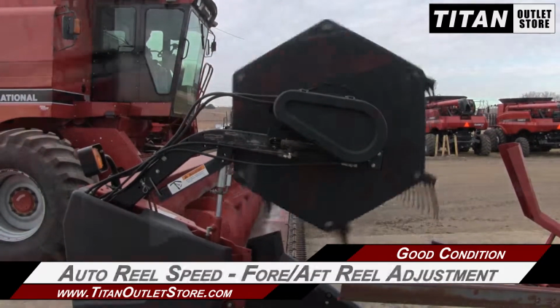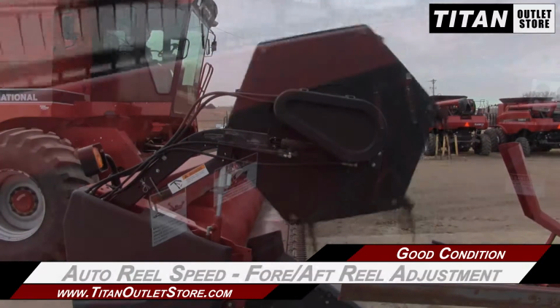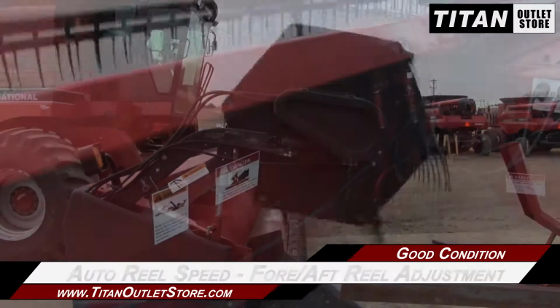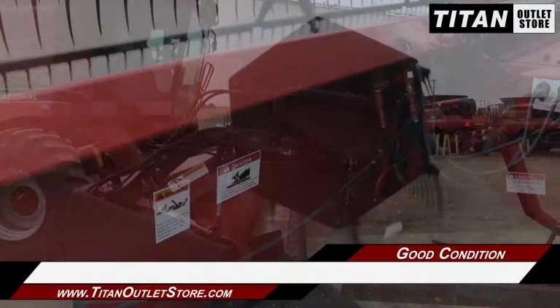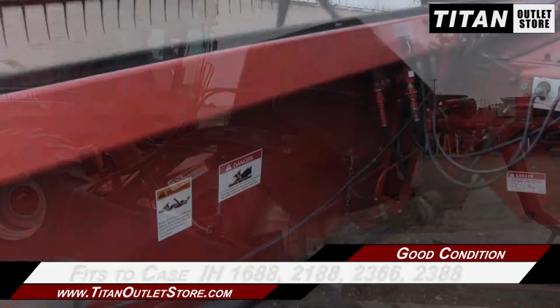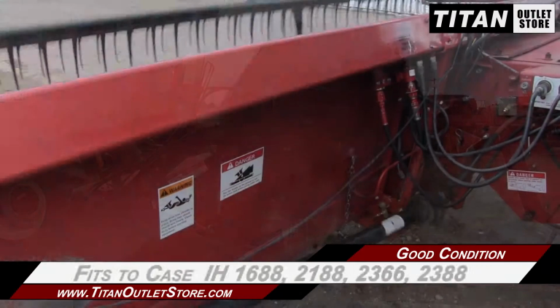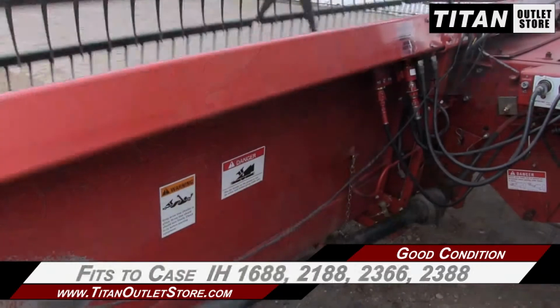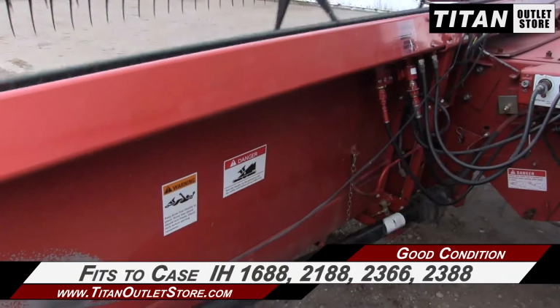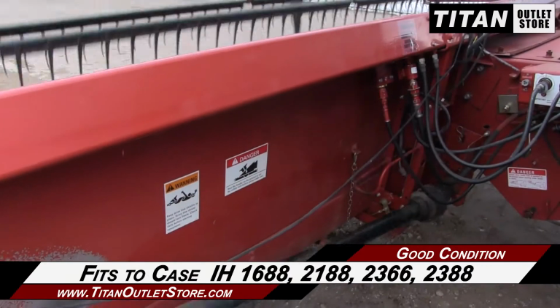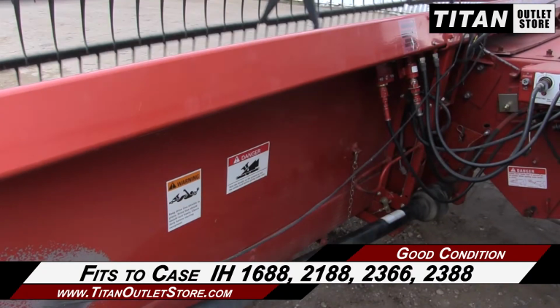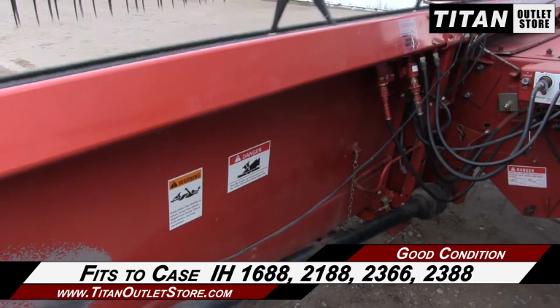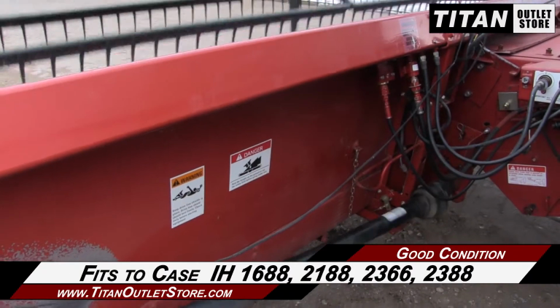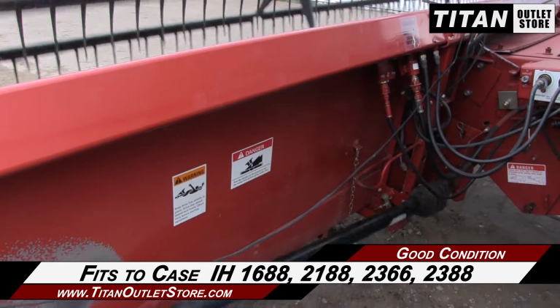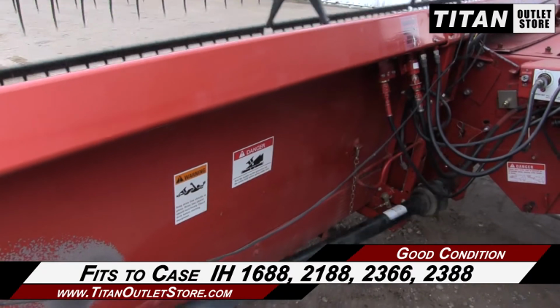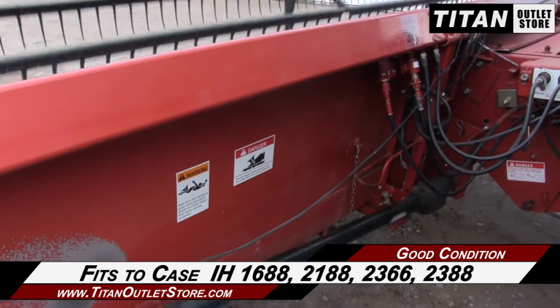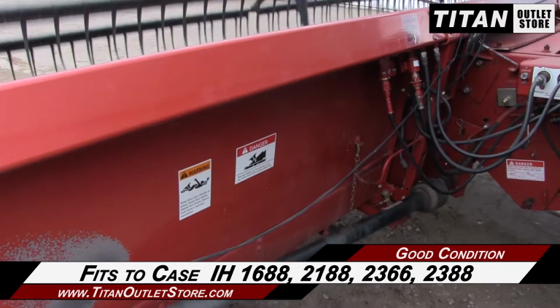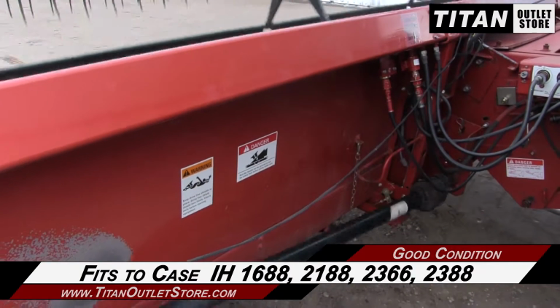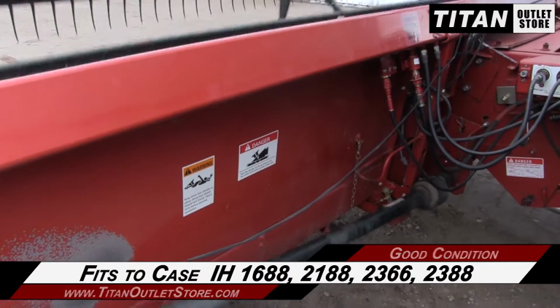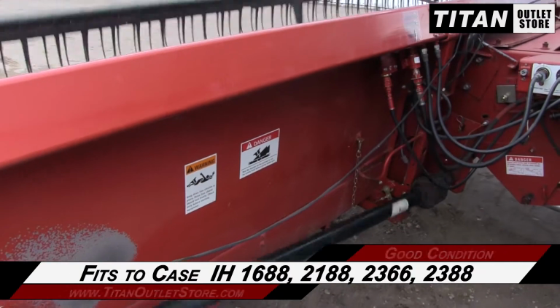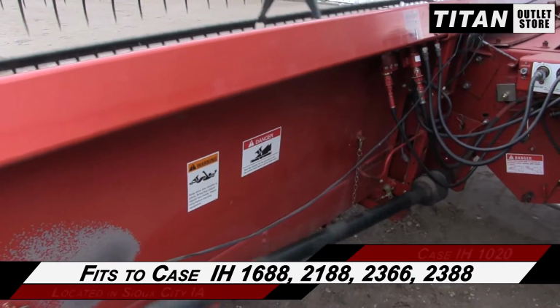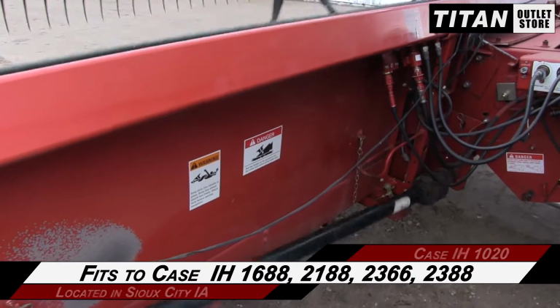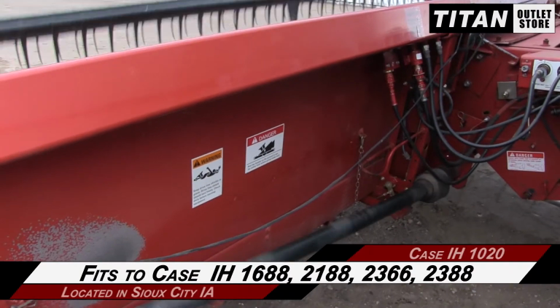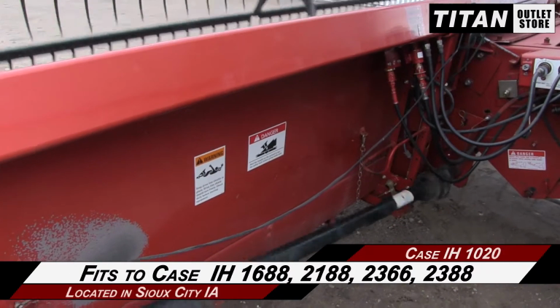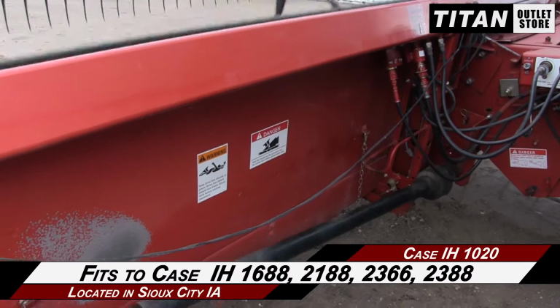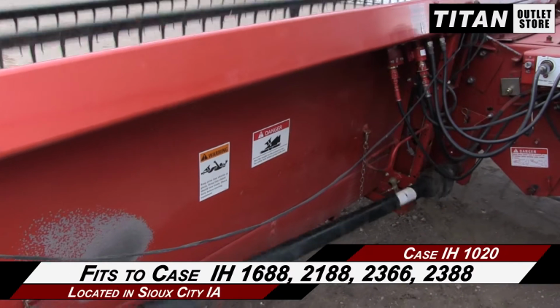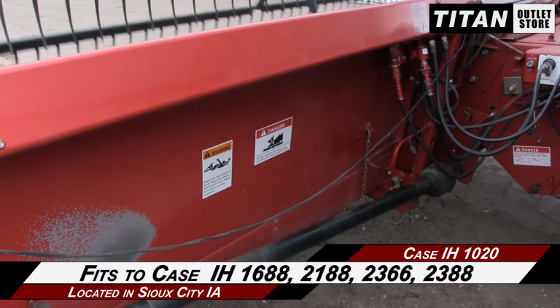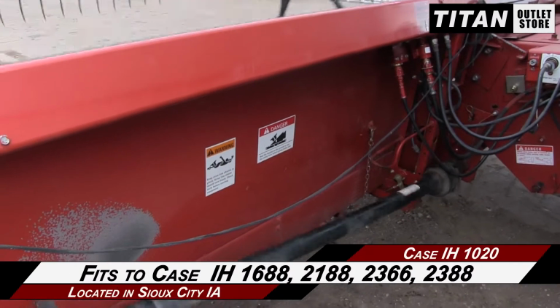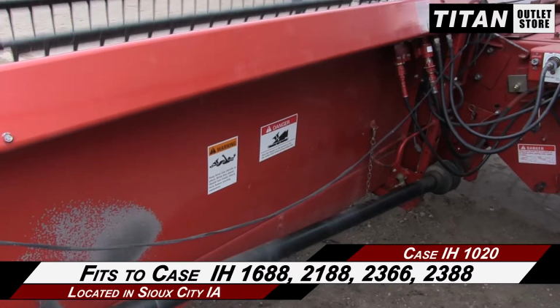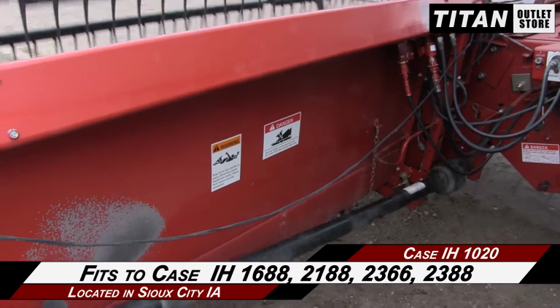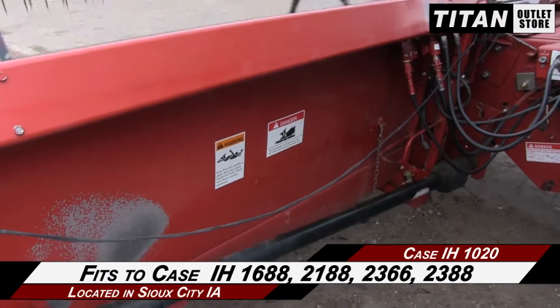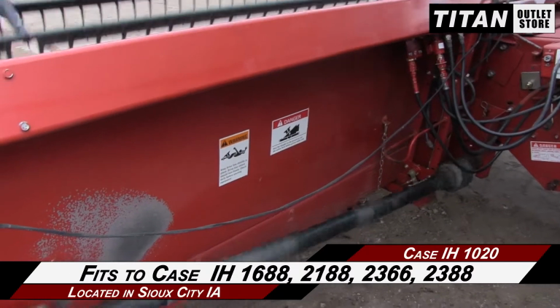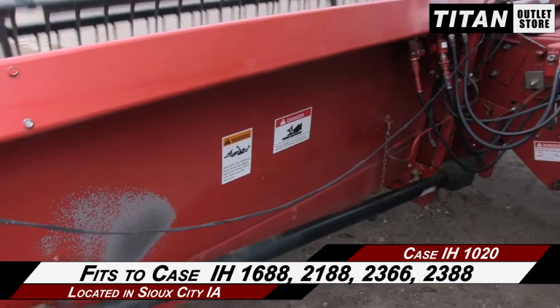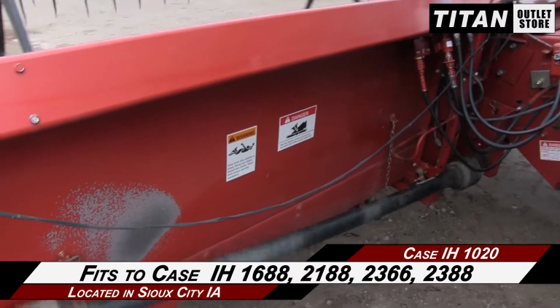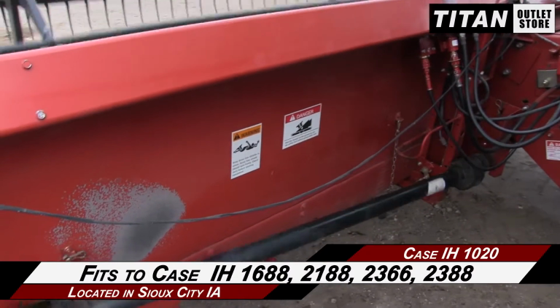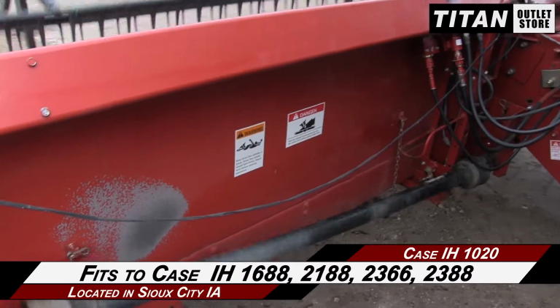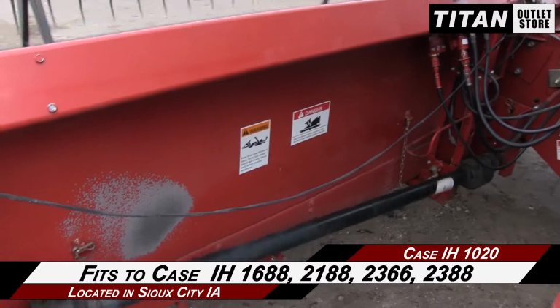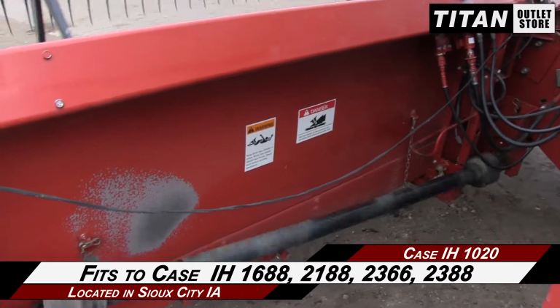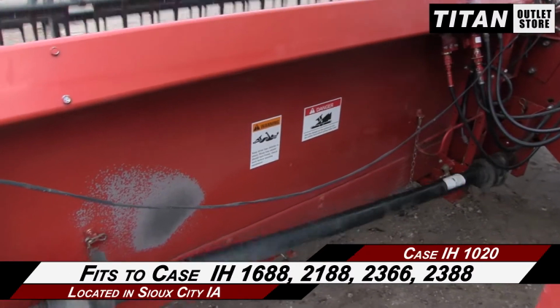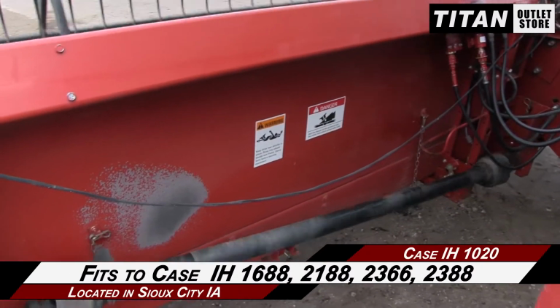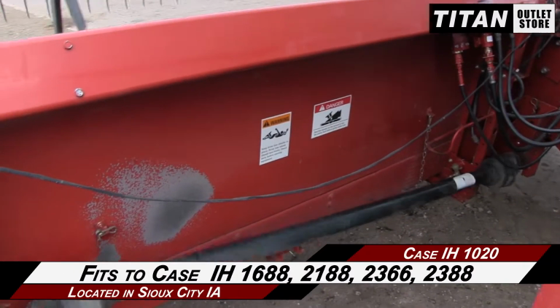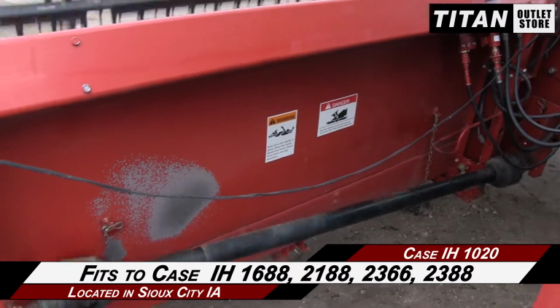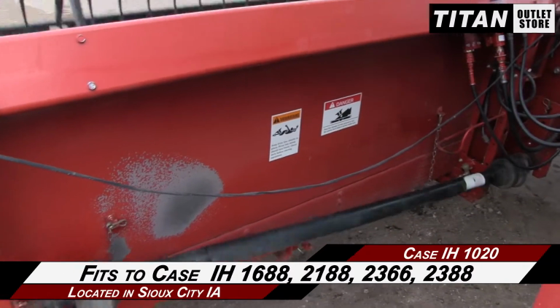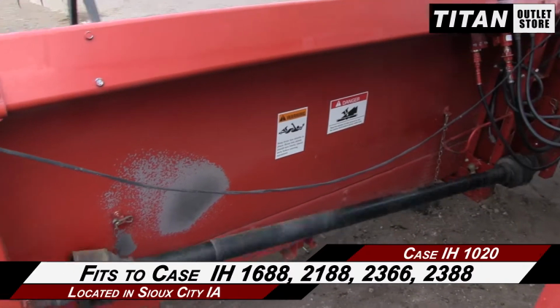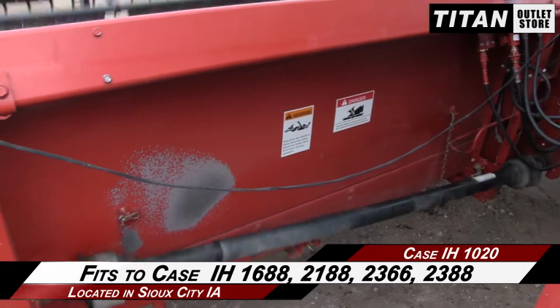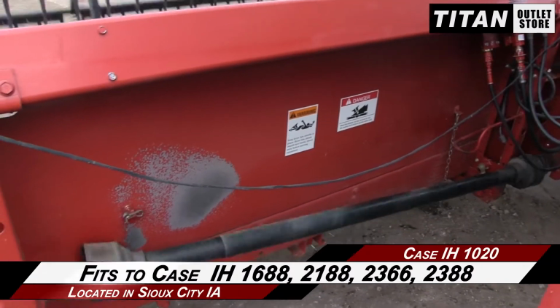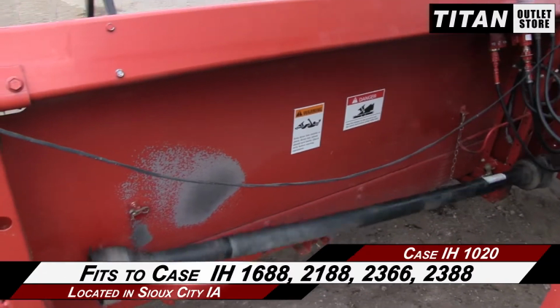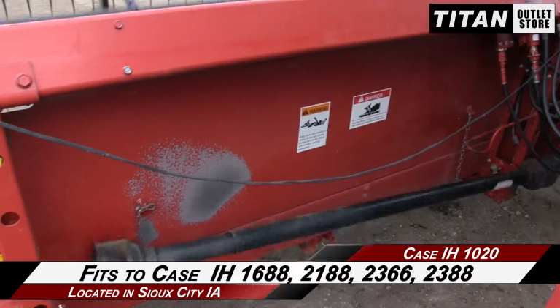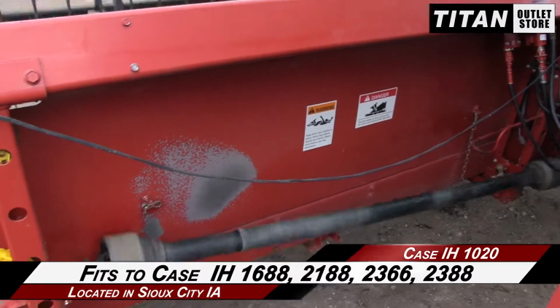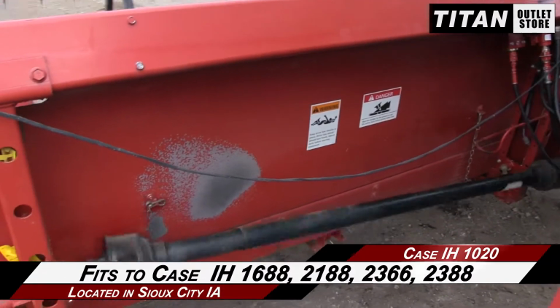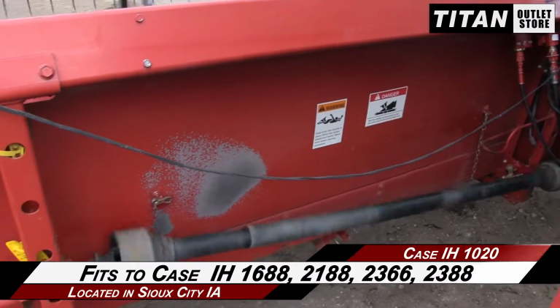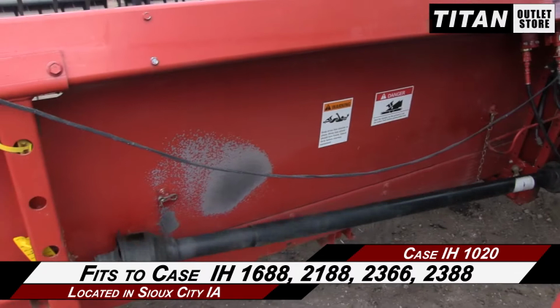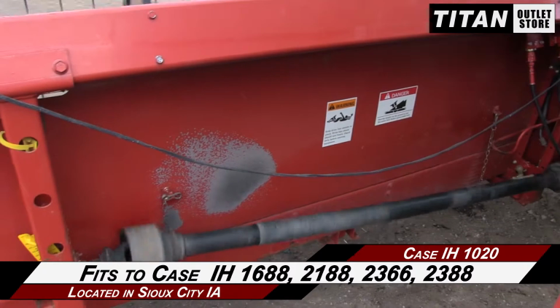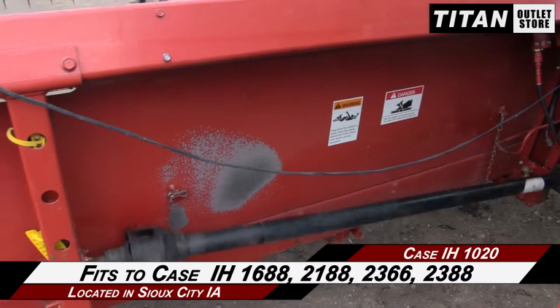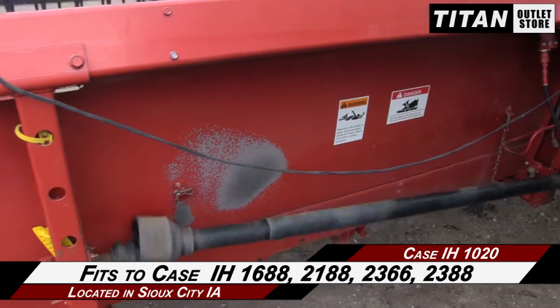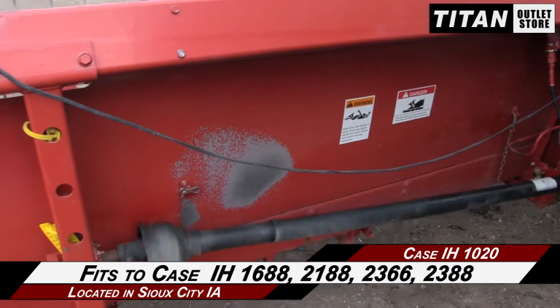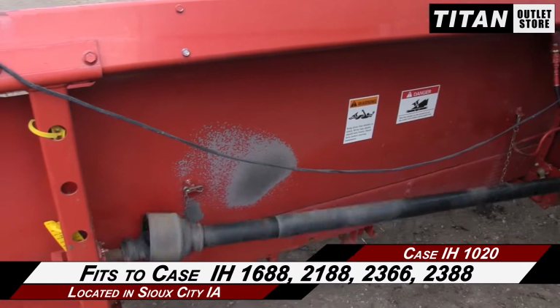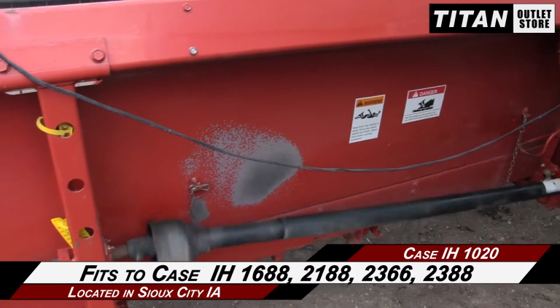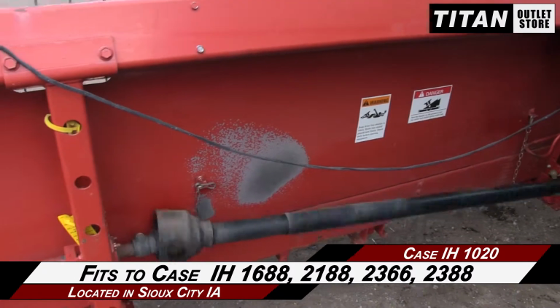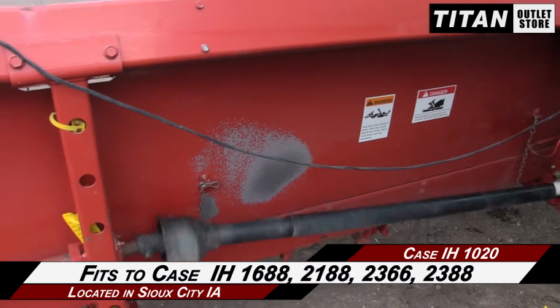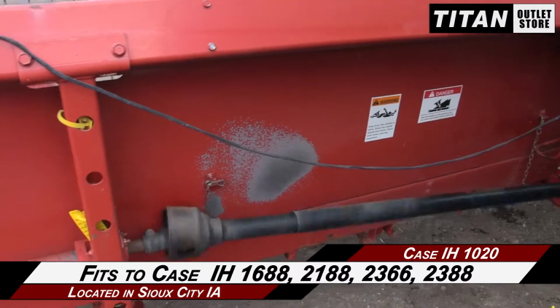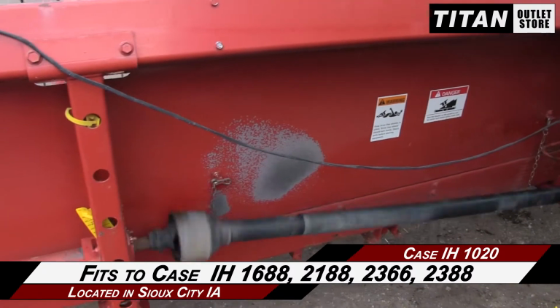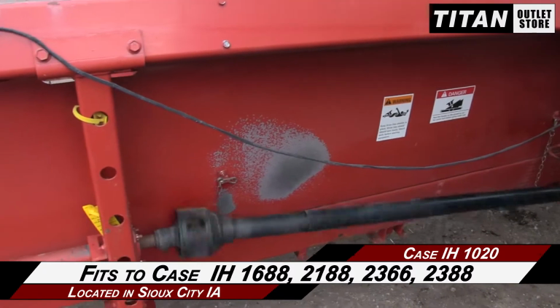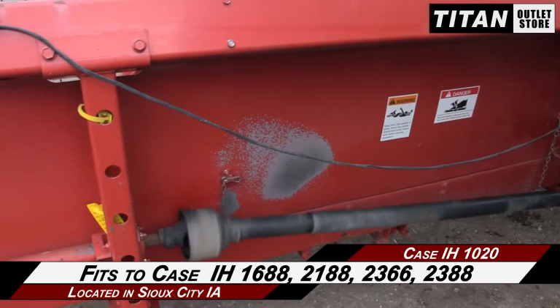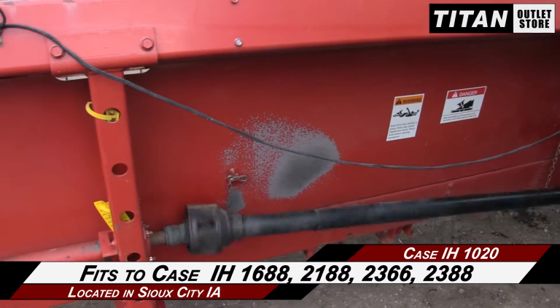It fits the Case IH-1688, 2188, 2366, and 2388 combines.